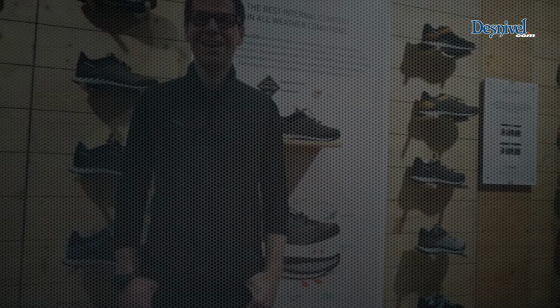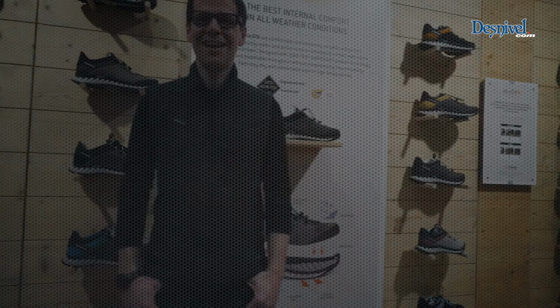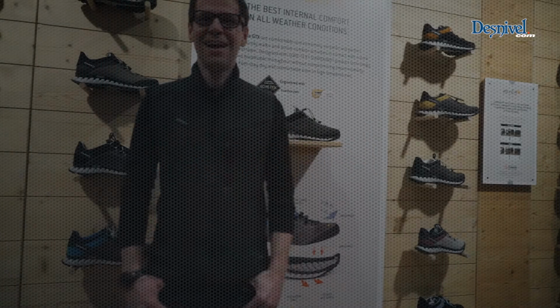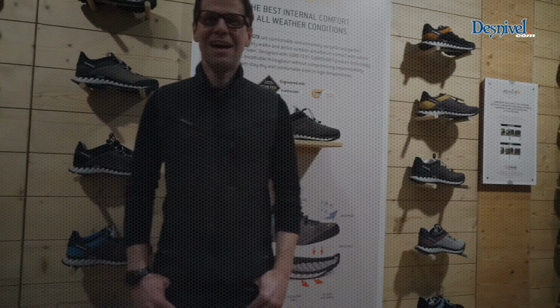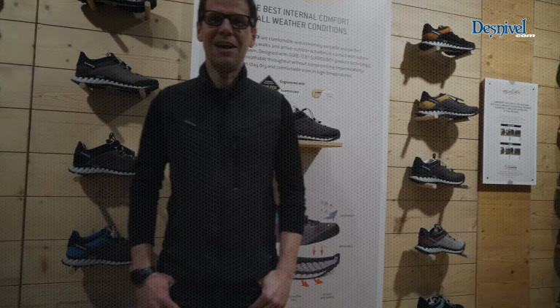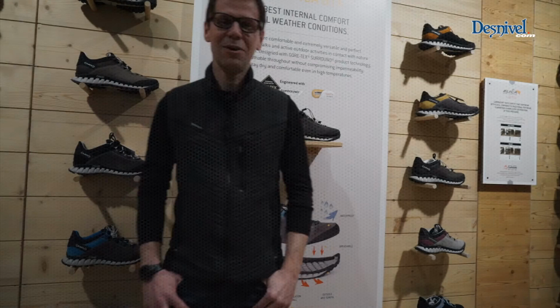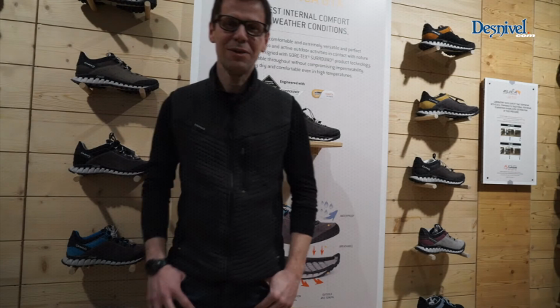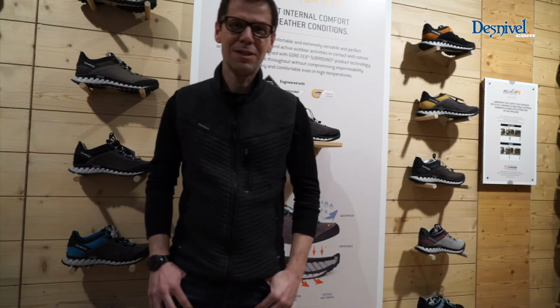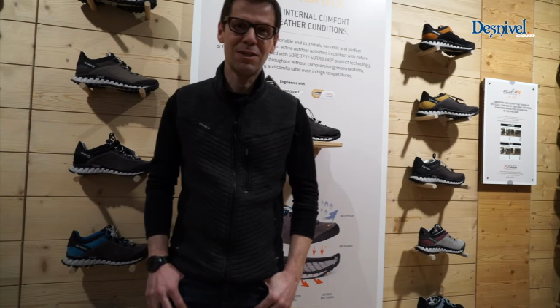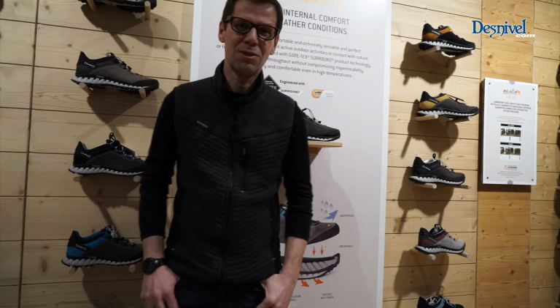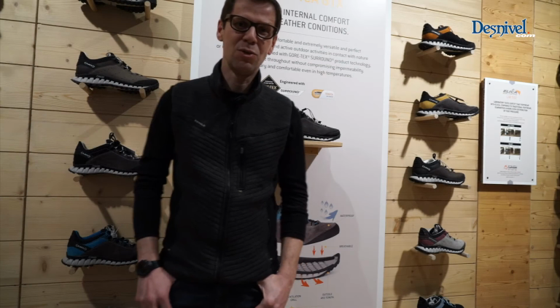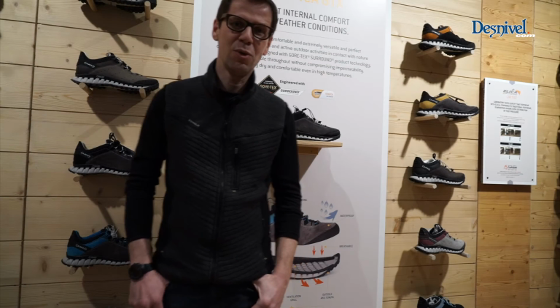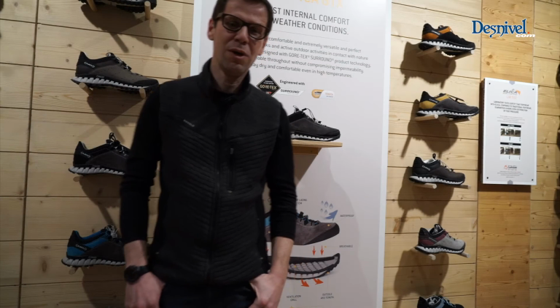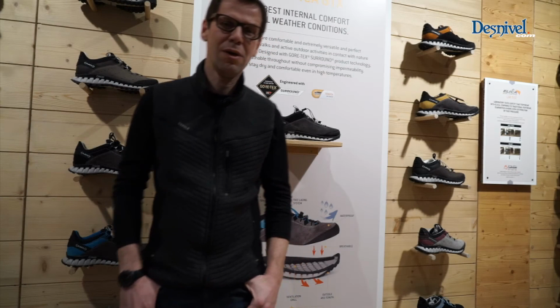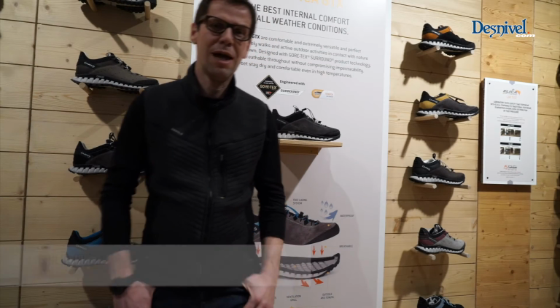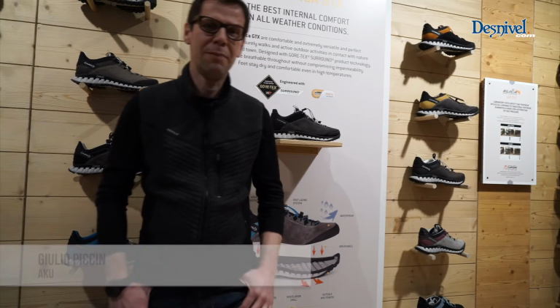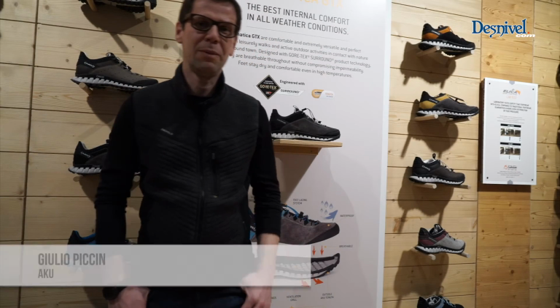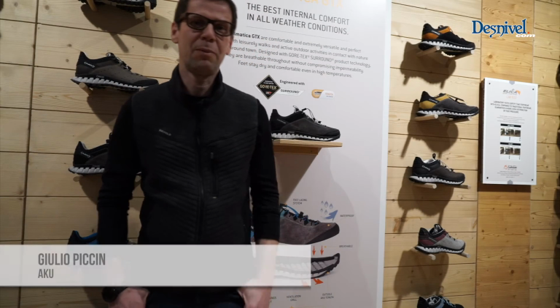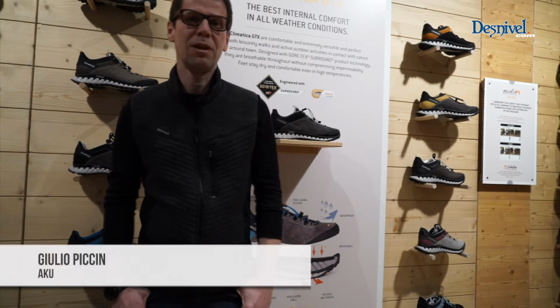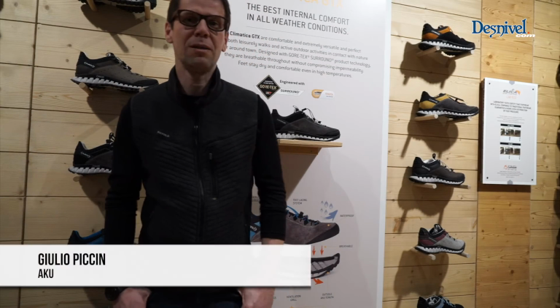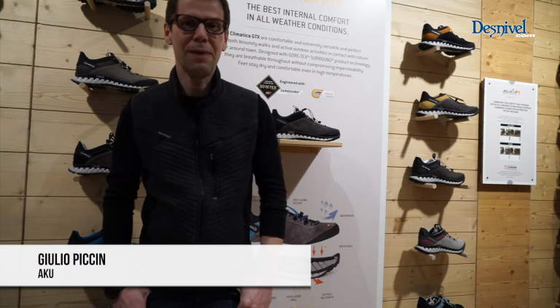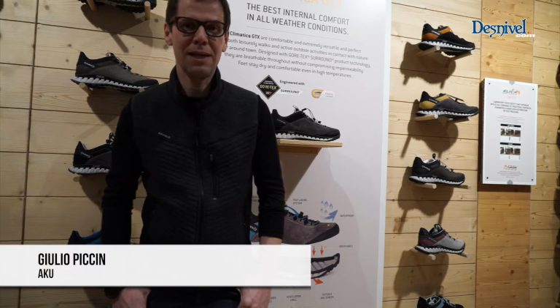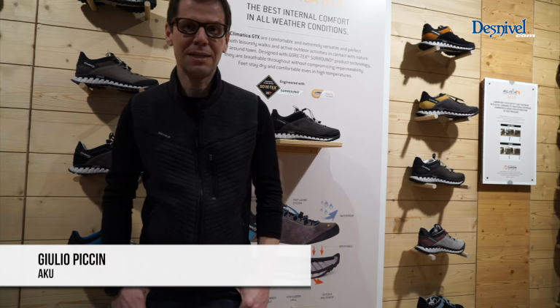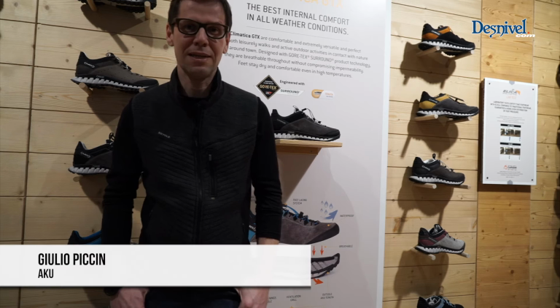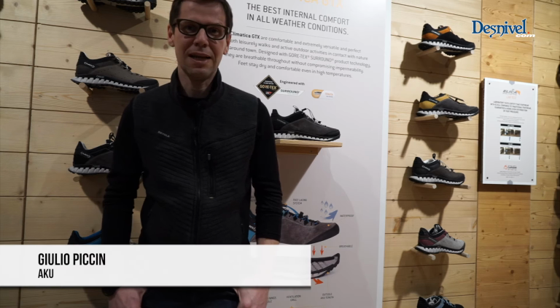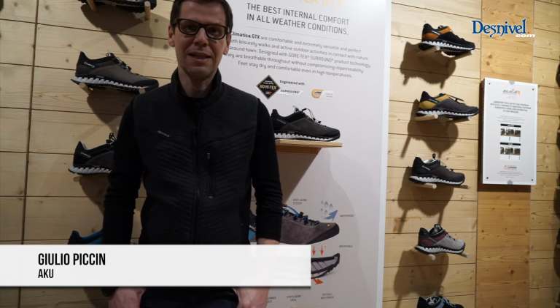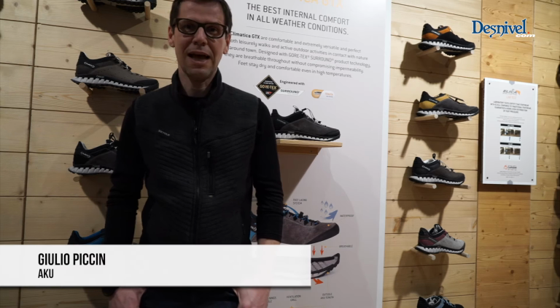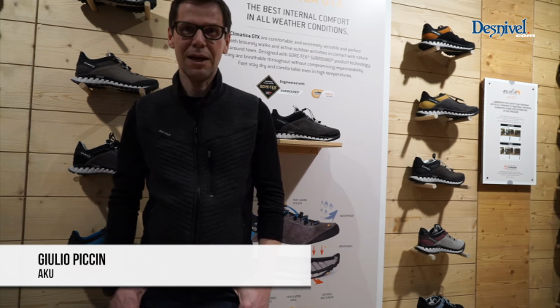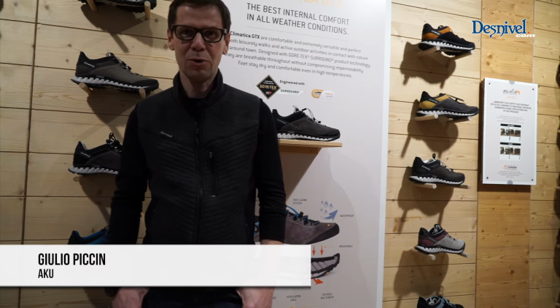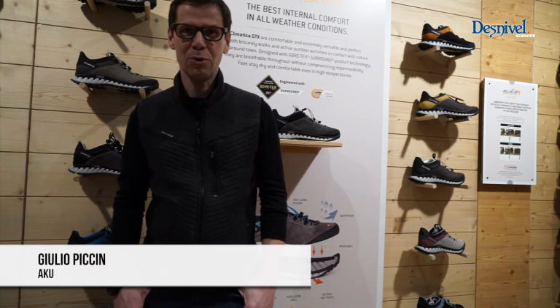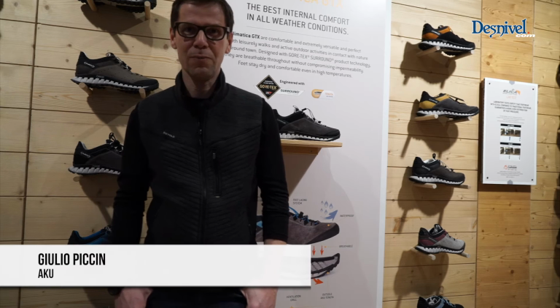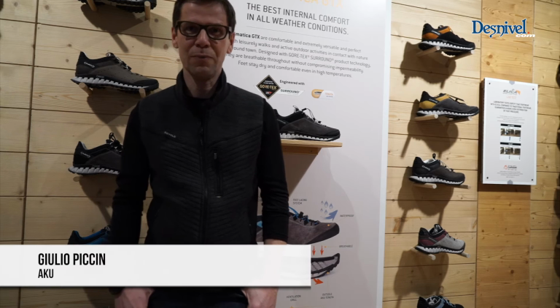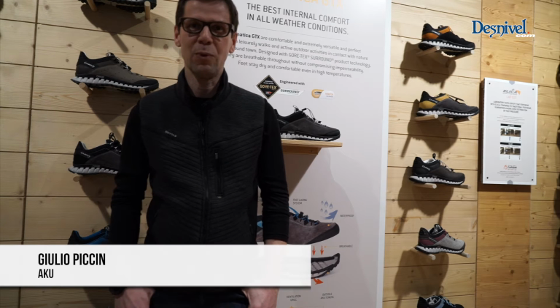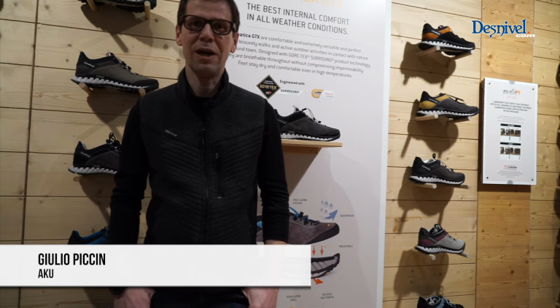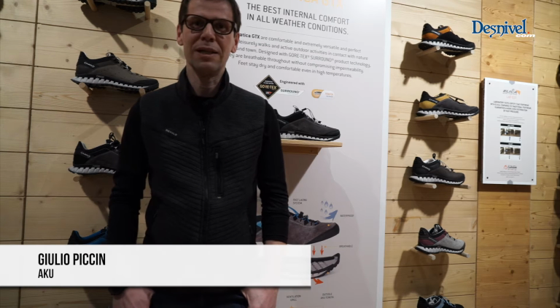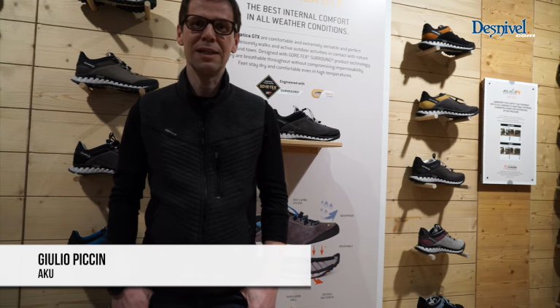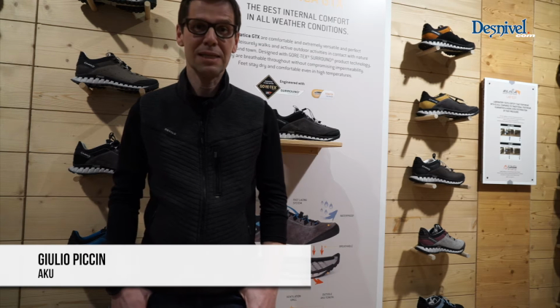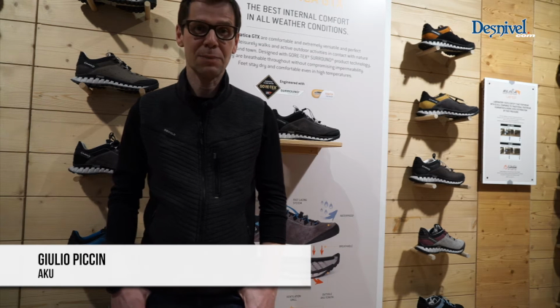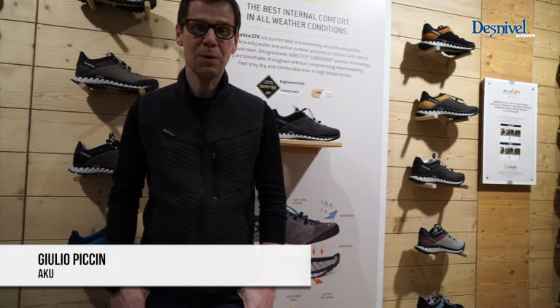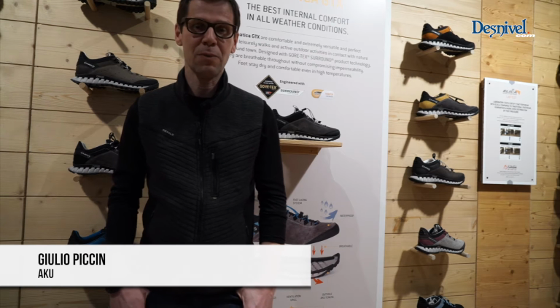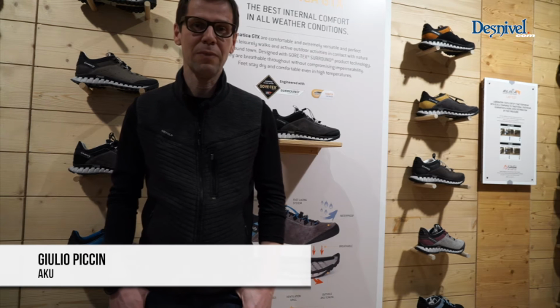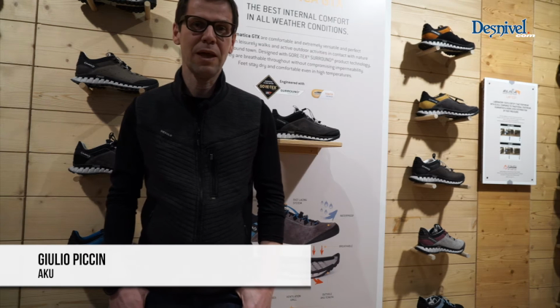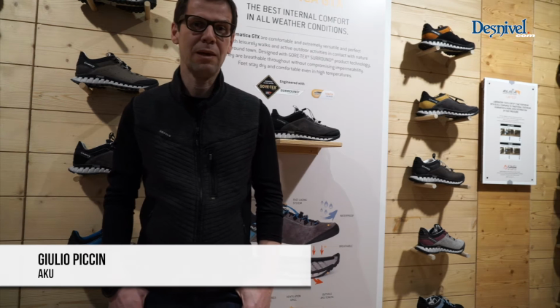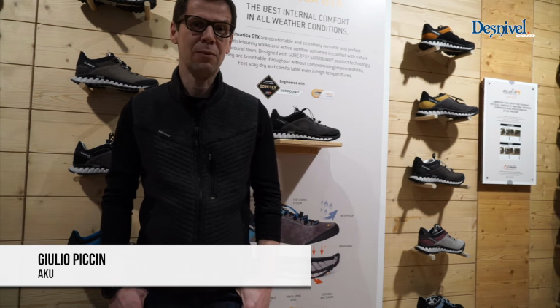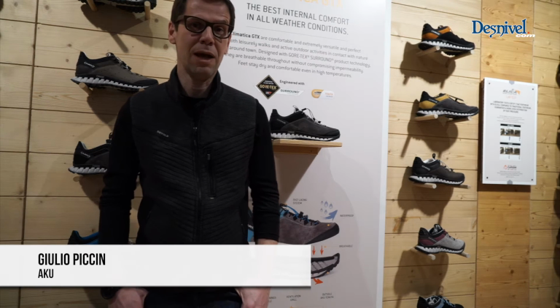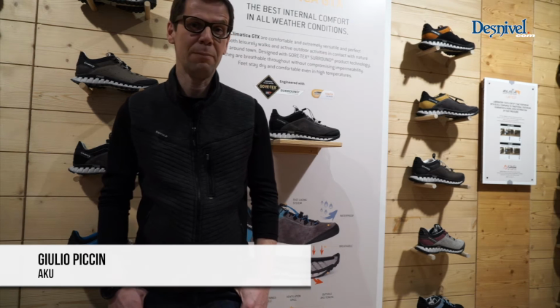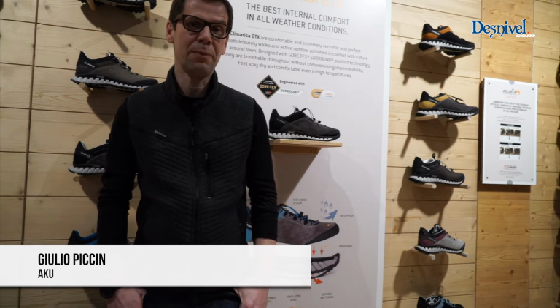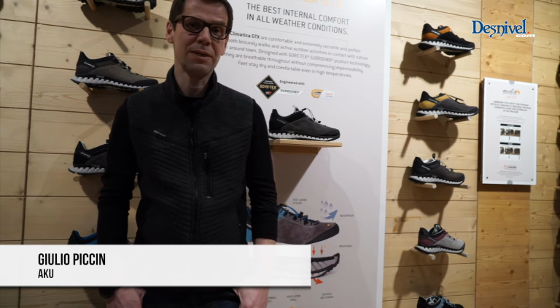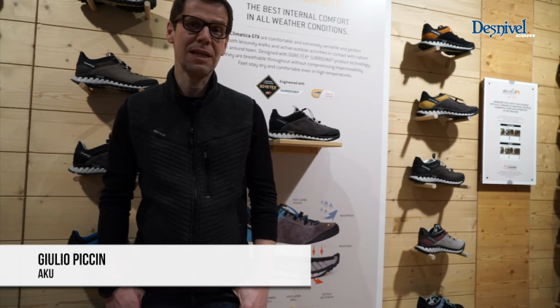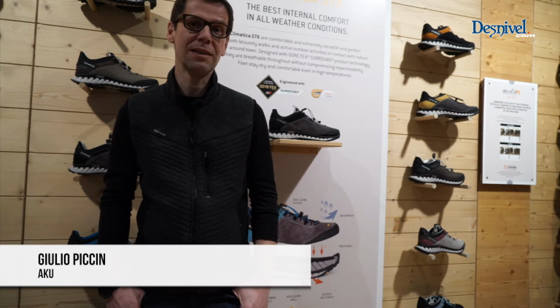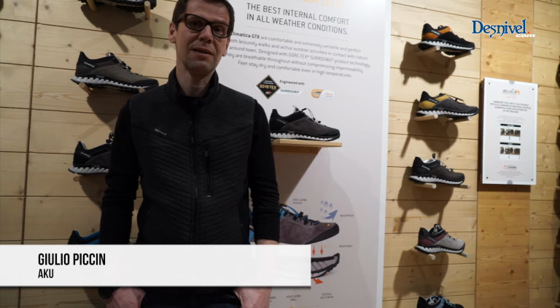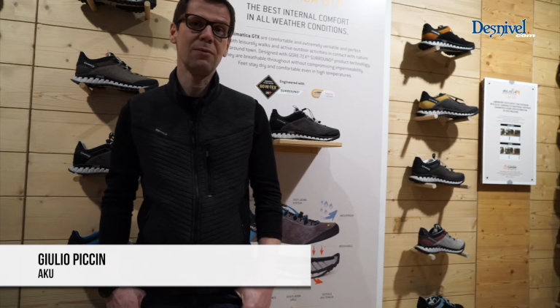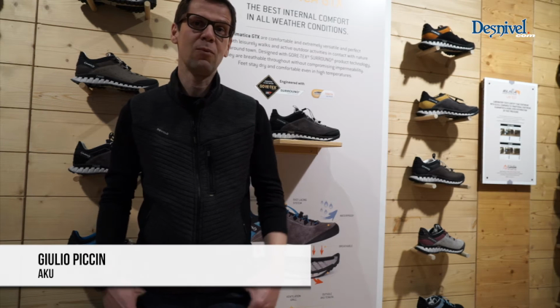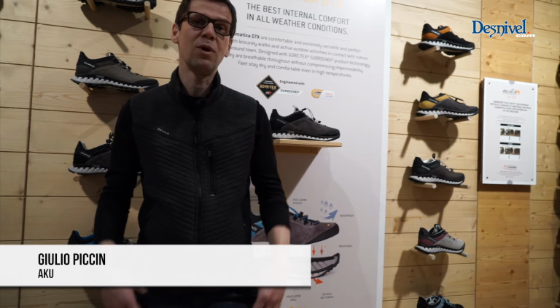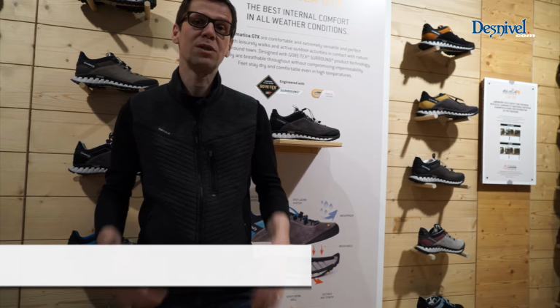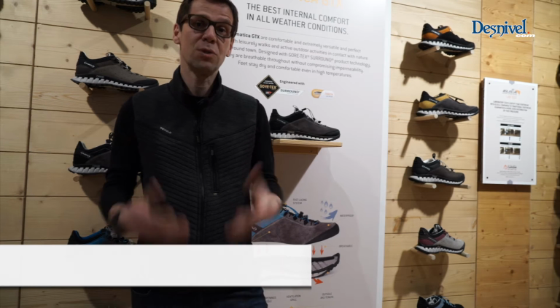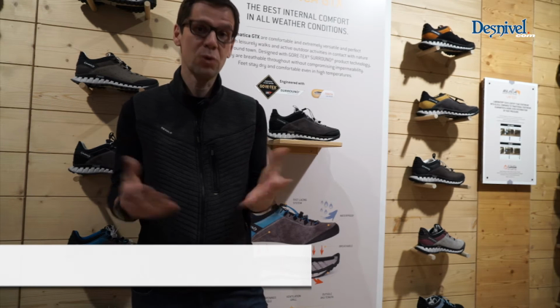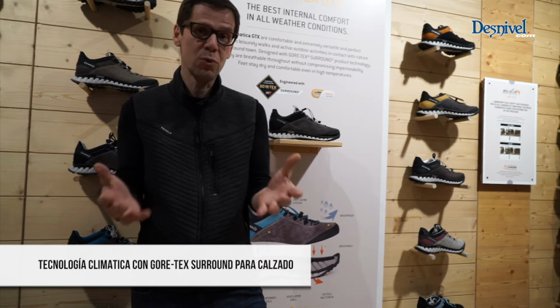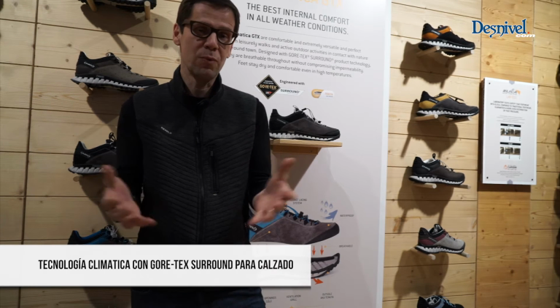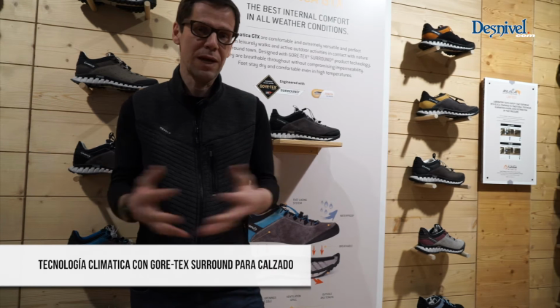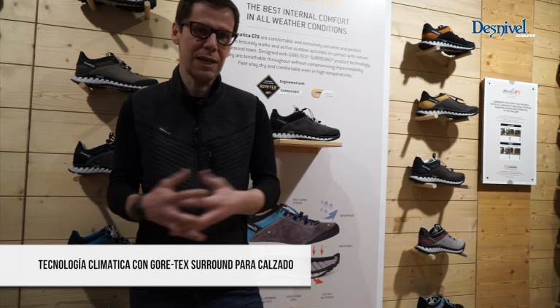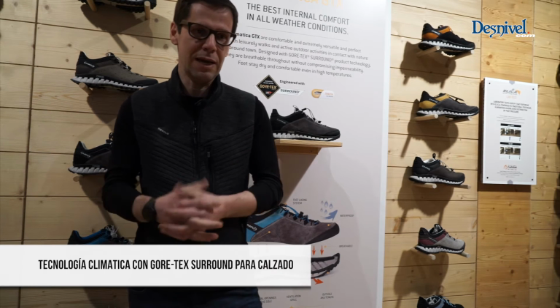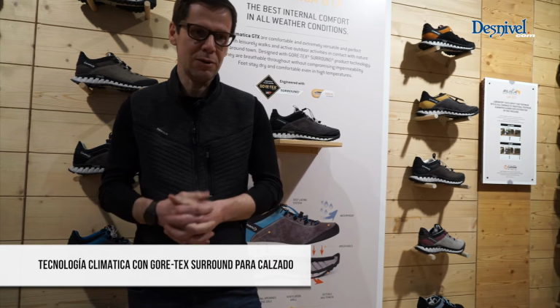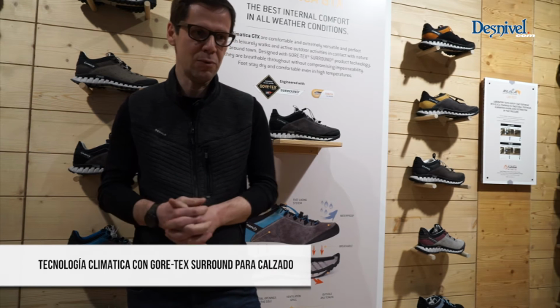Hello, I'm Giulio. I'm the product manager at ACU. We are at ISPO and I'm presenting what's new at ACU.